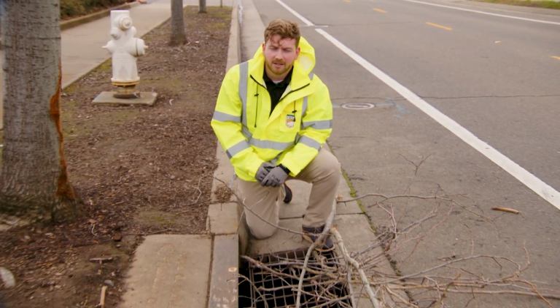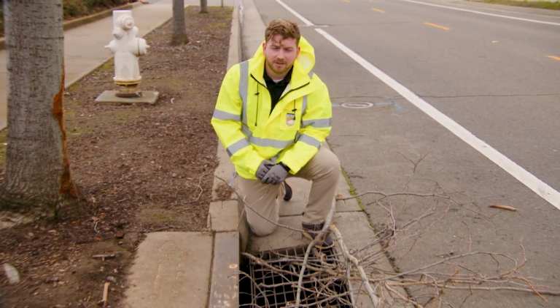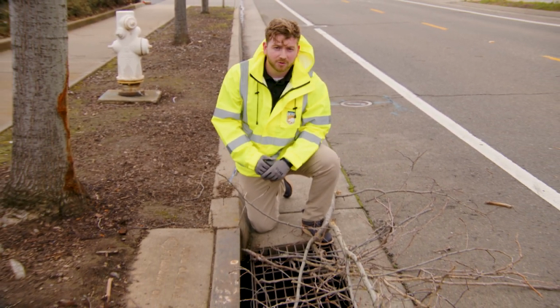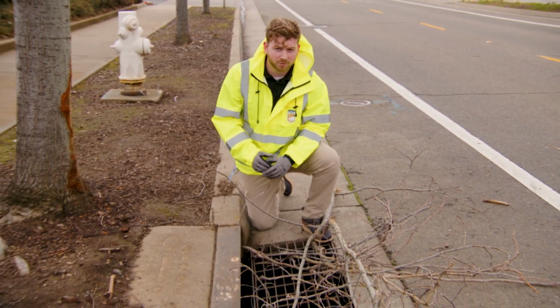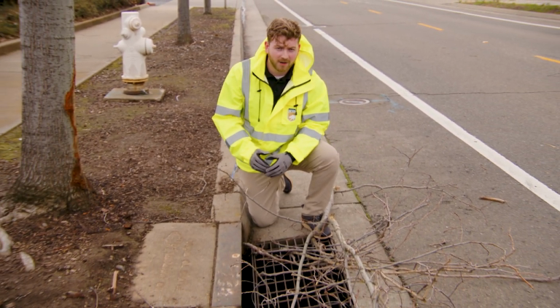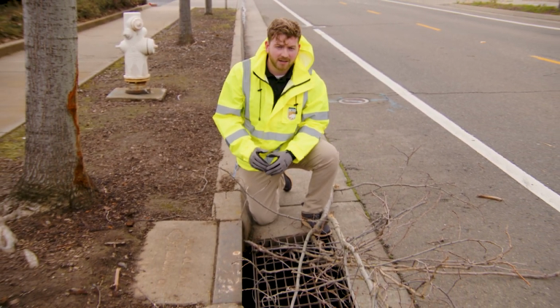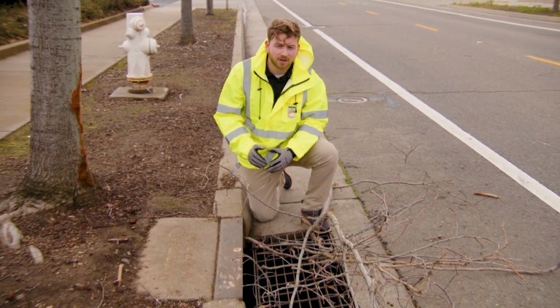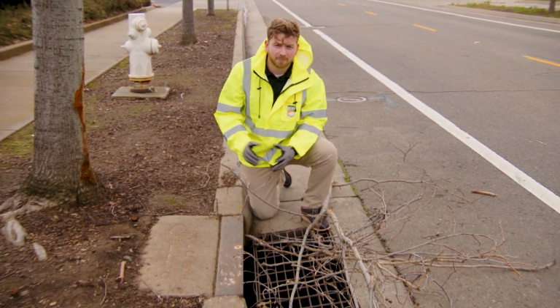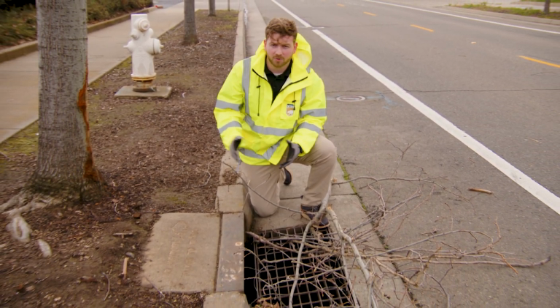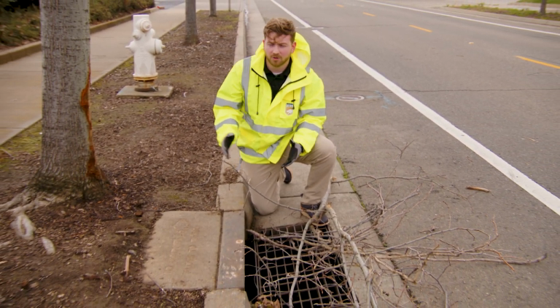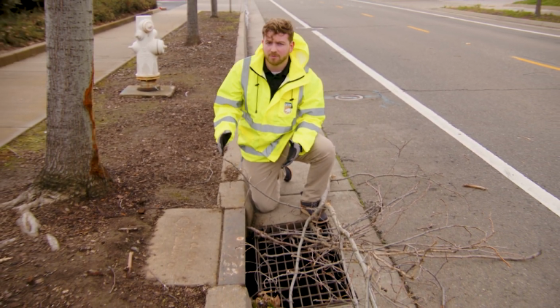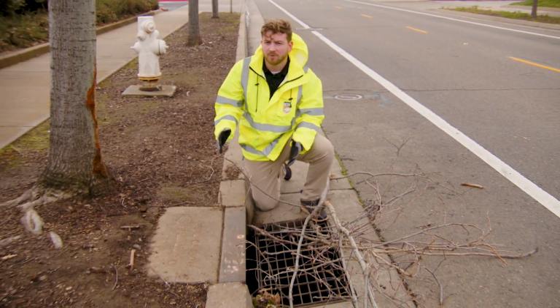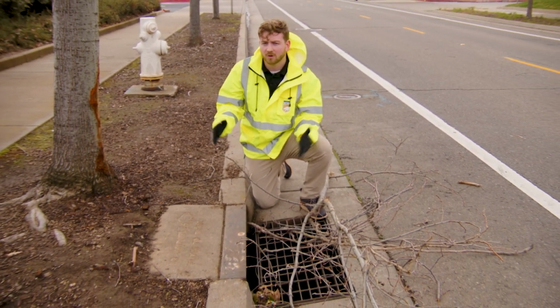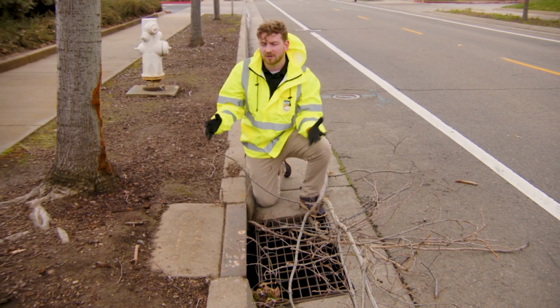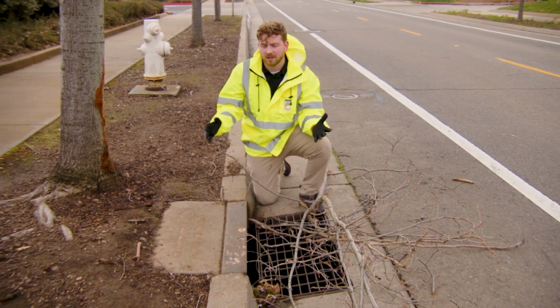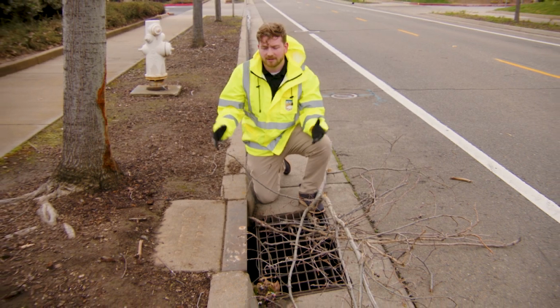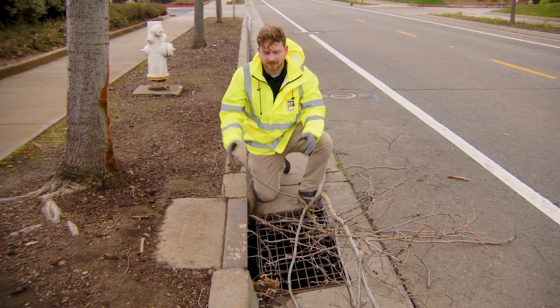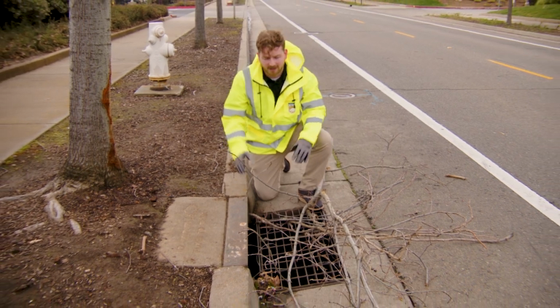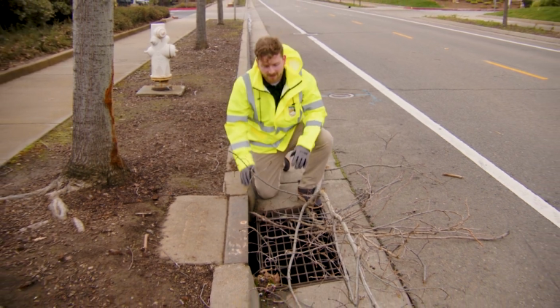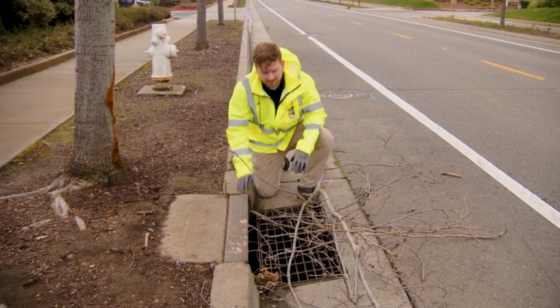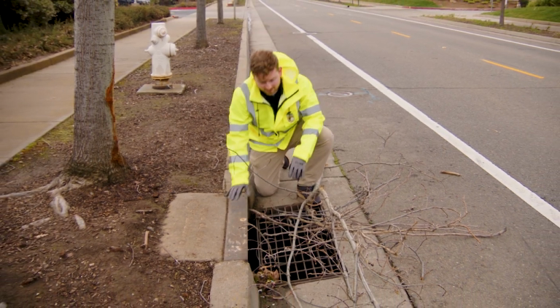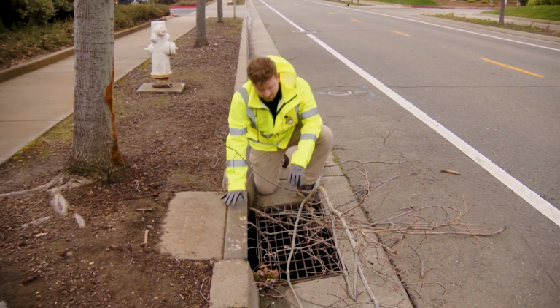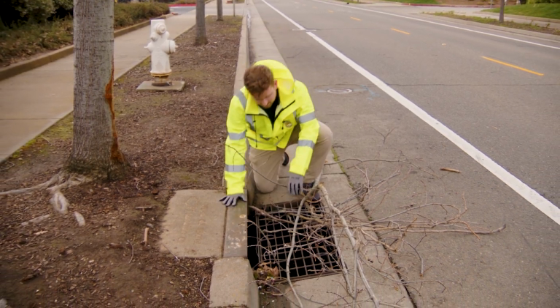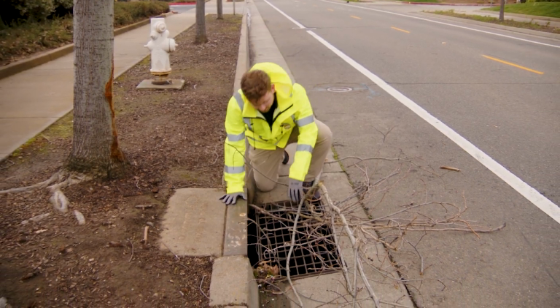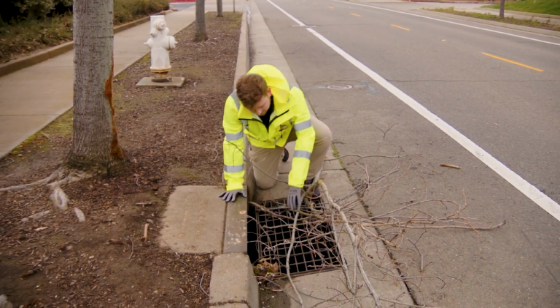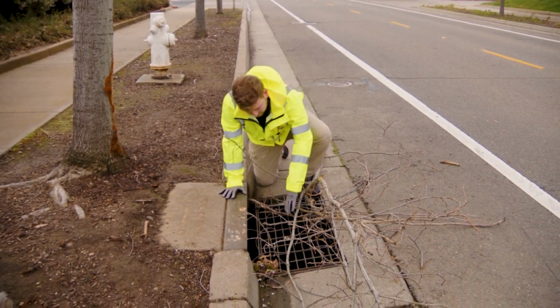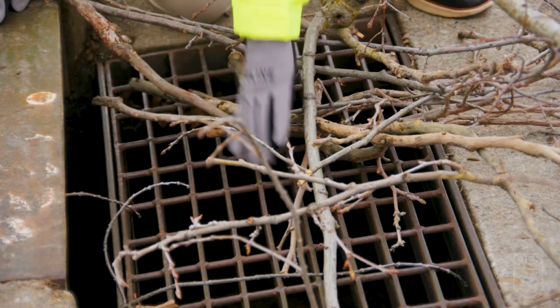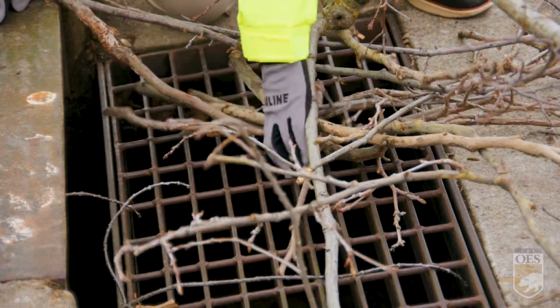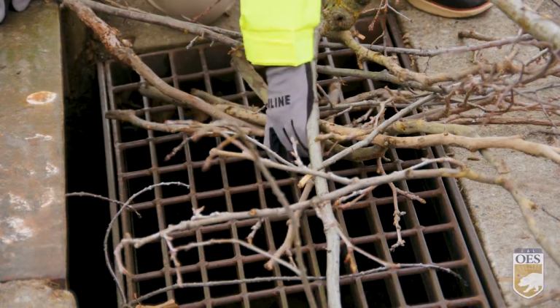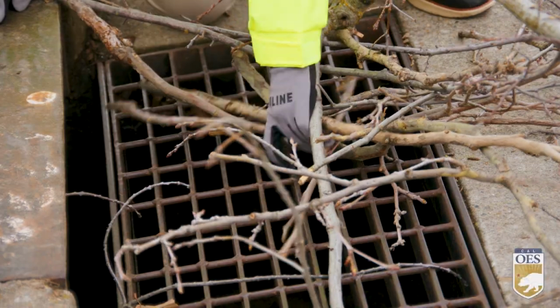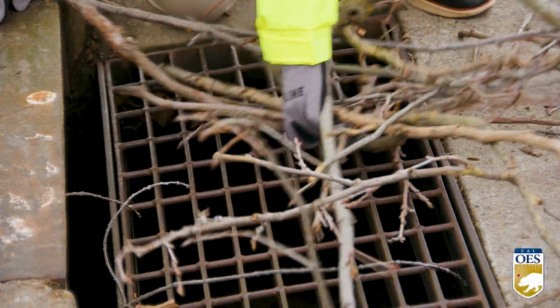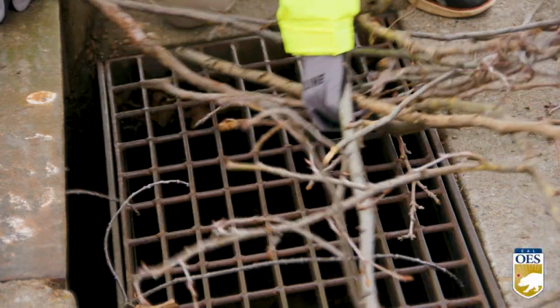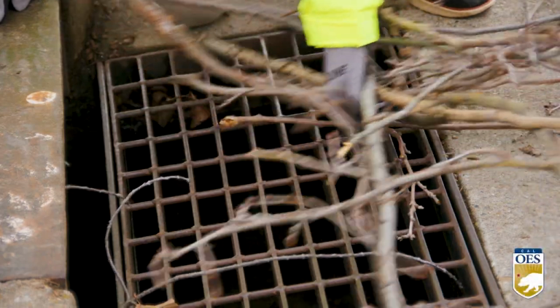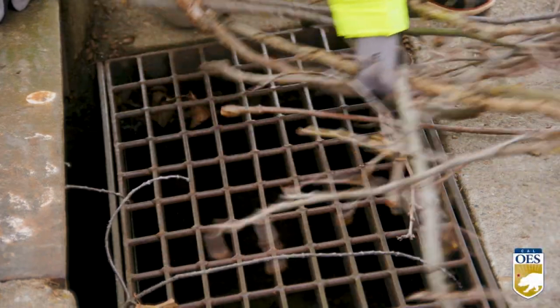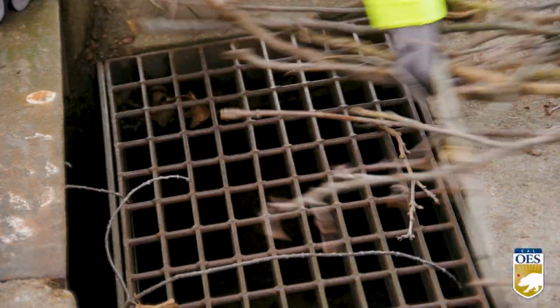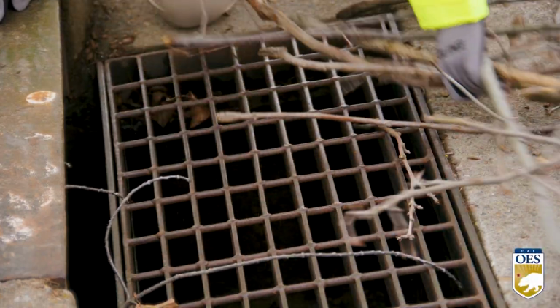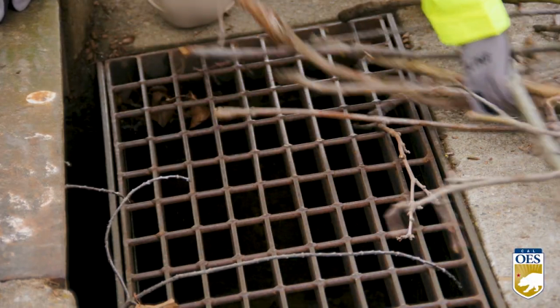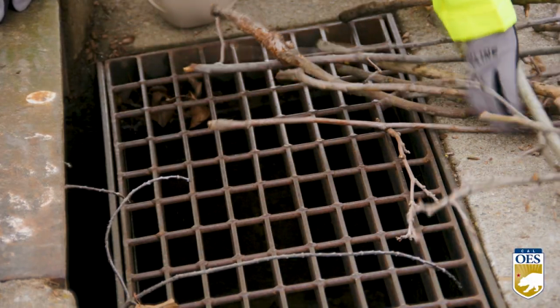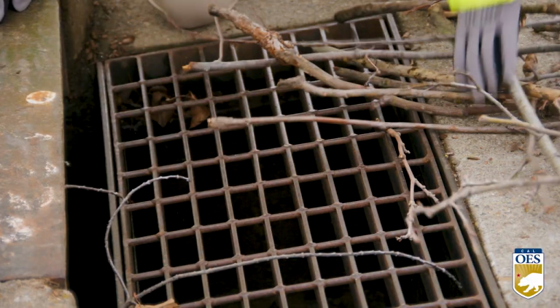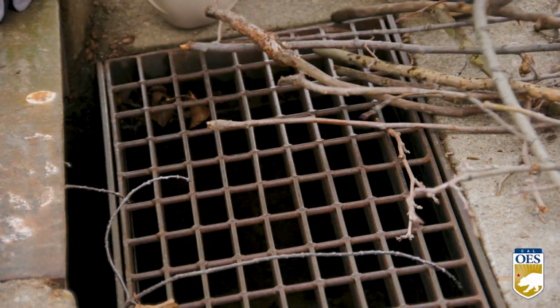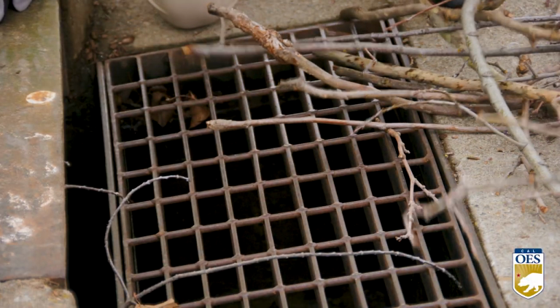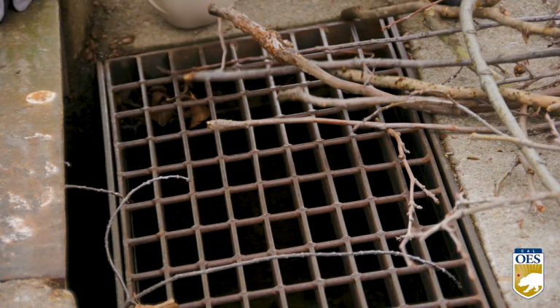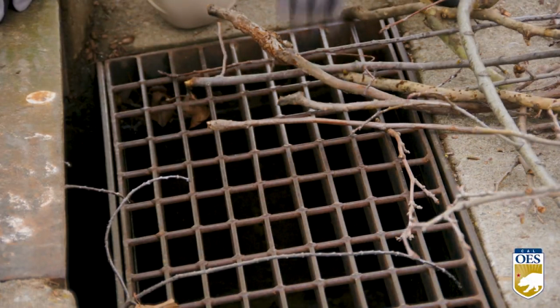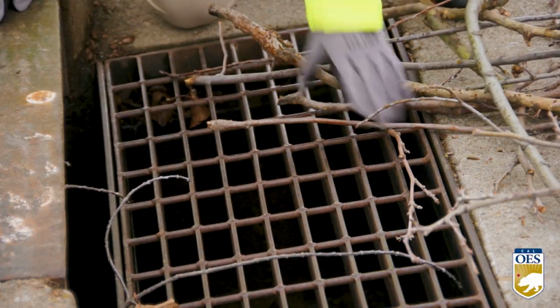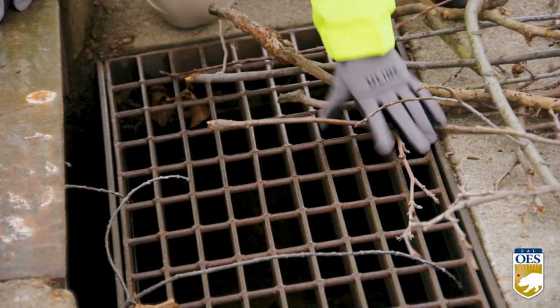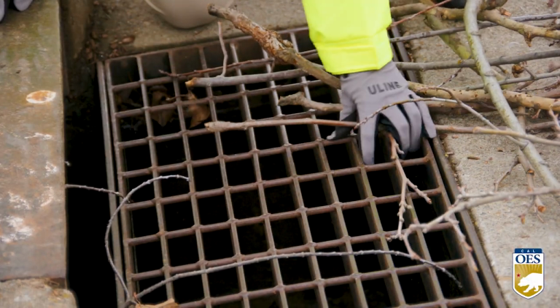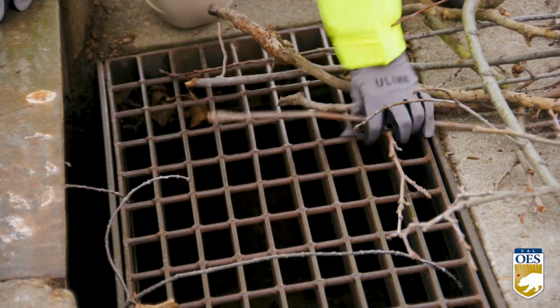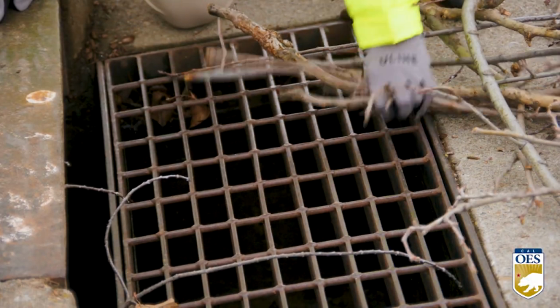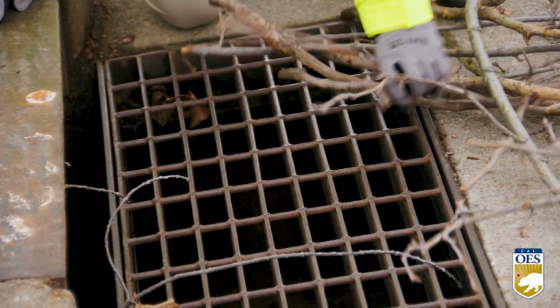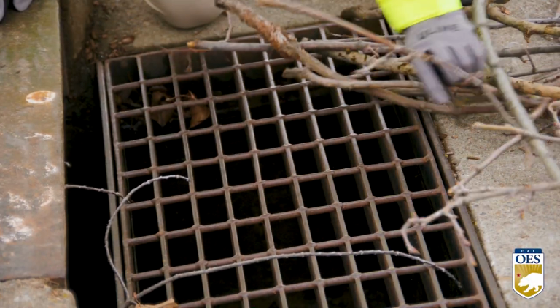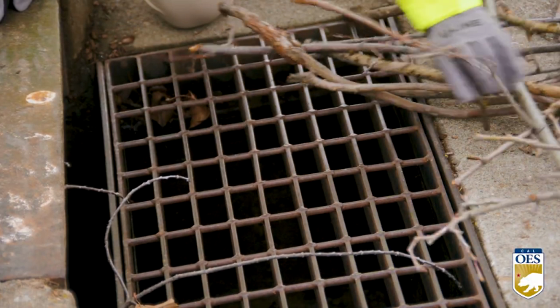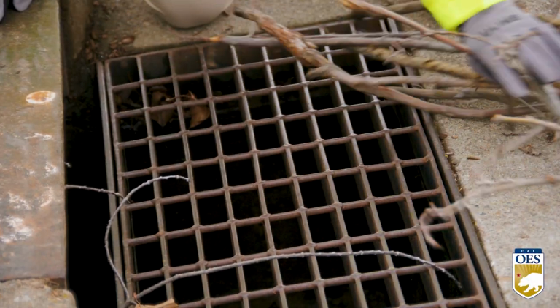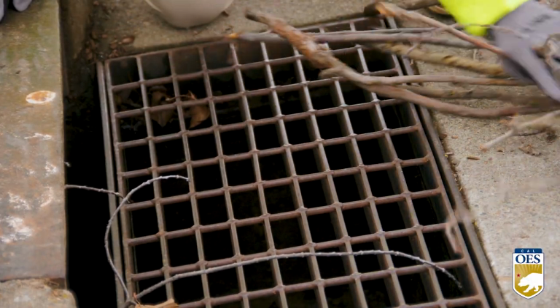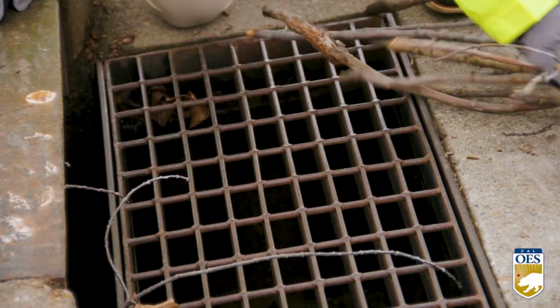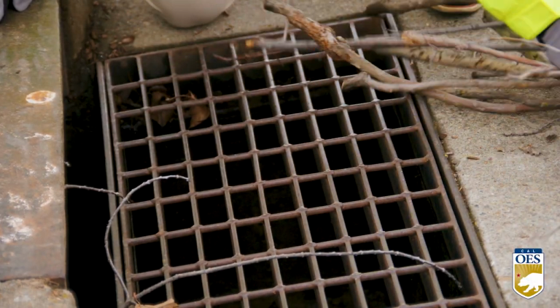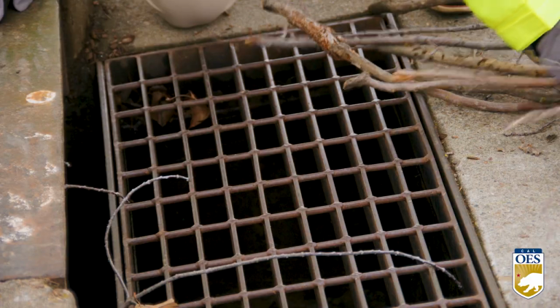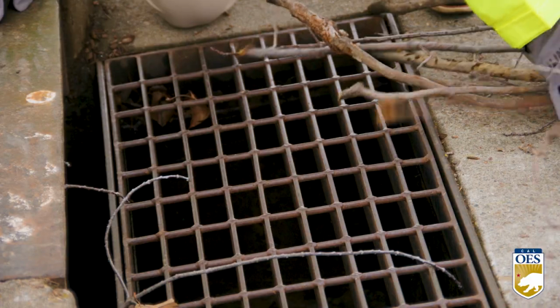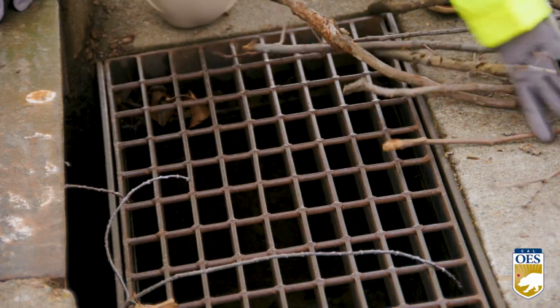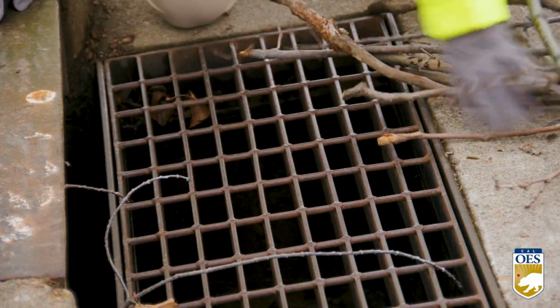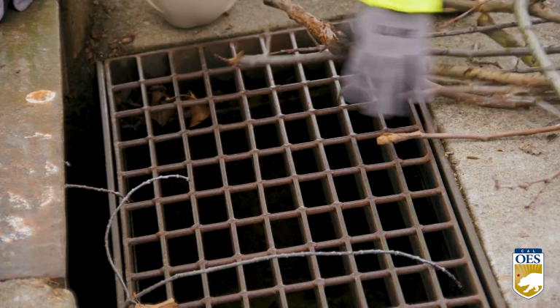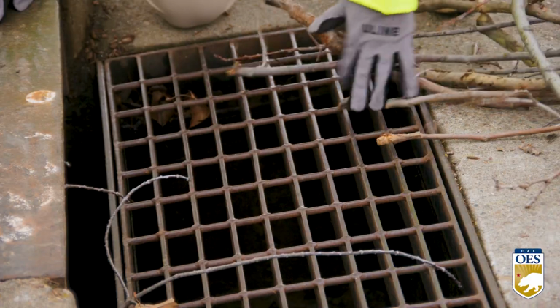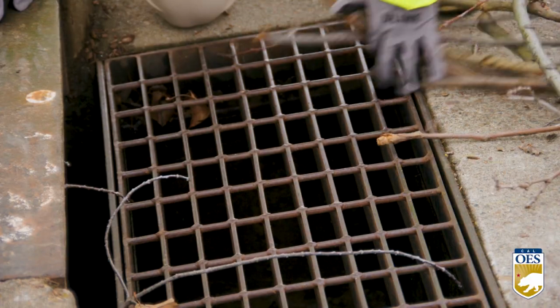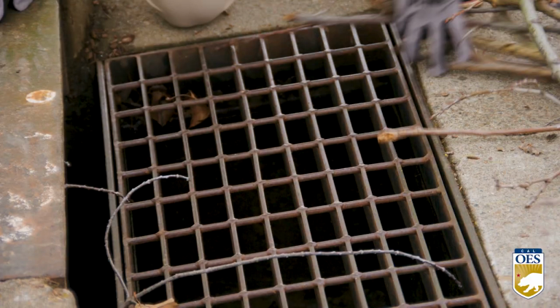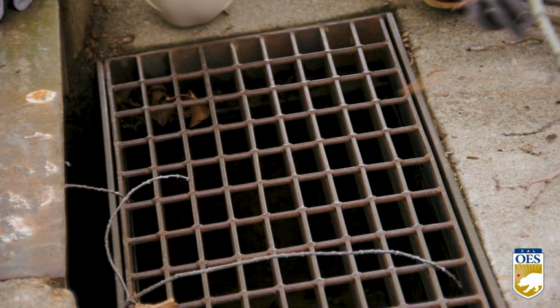Use a rake, a broom, or gloved hands to remove leaves, trash, and other debris from the grate opening. Please do not remove the grates.